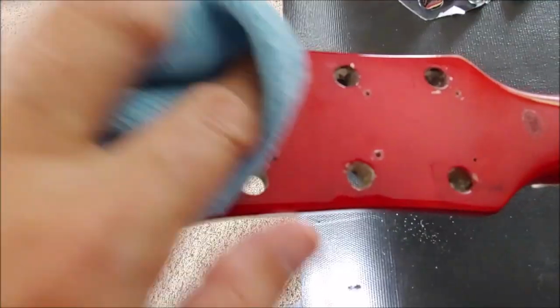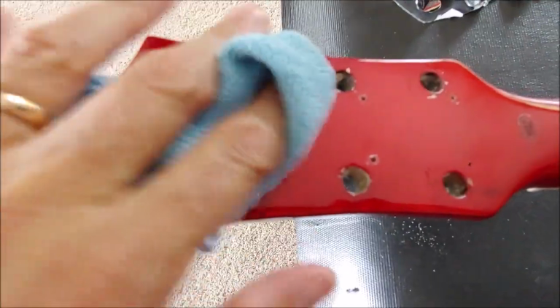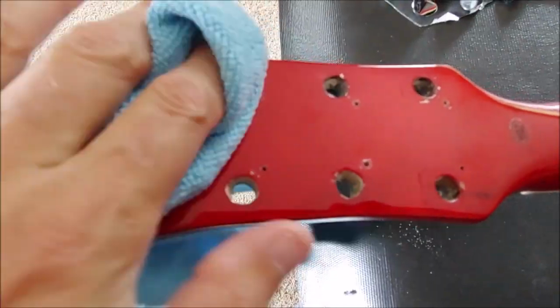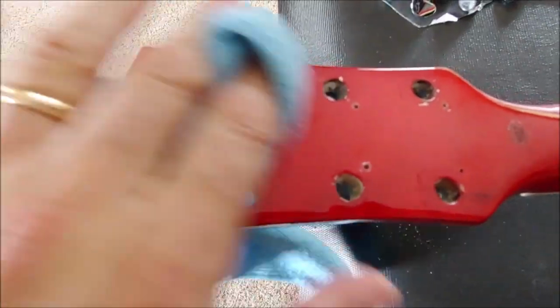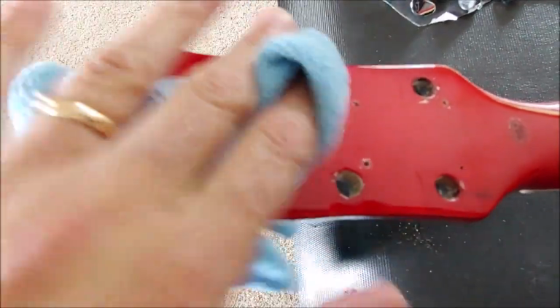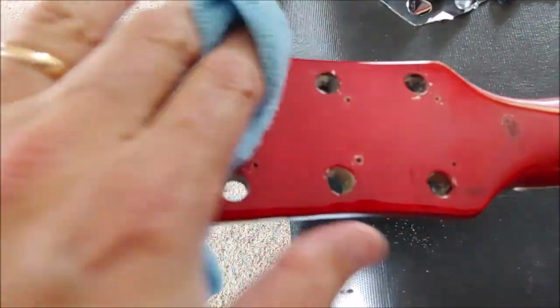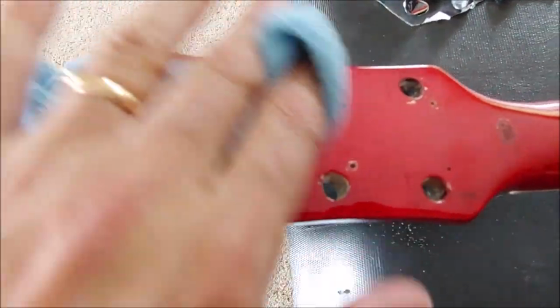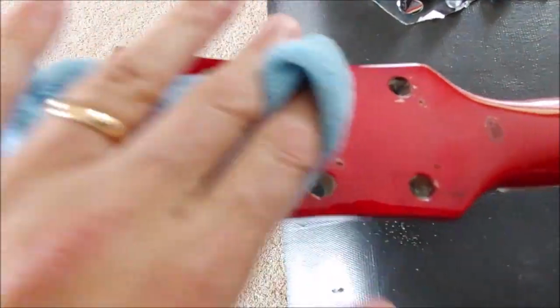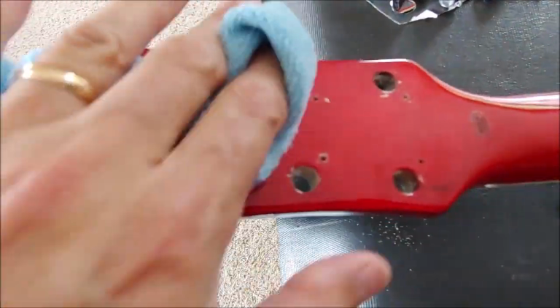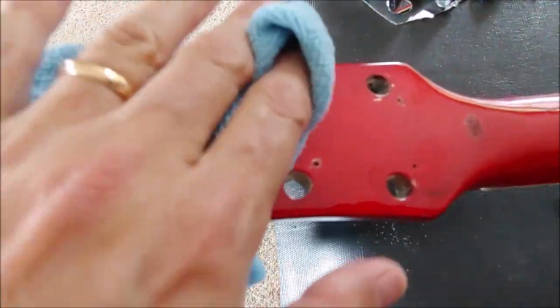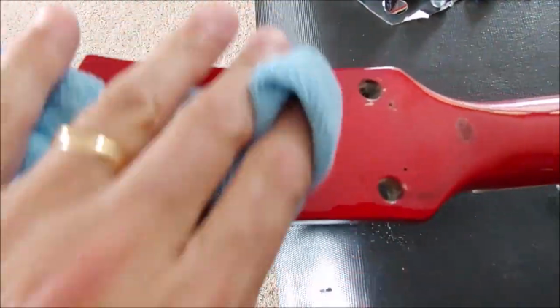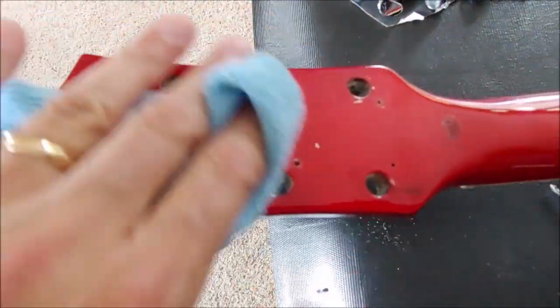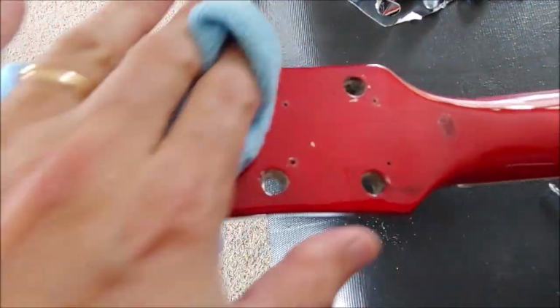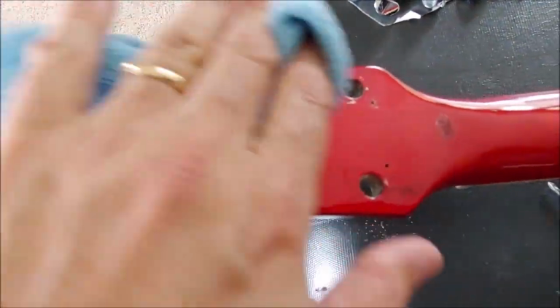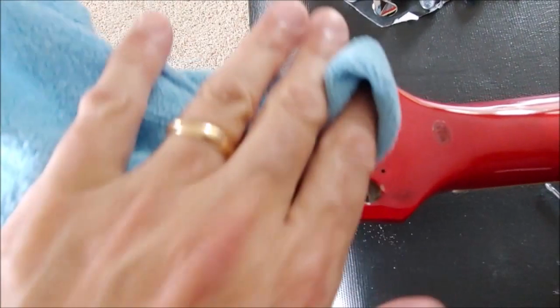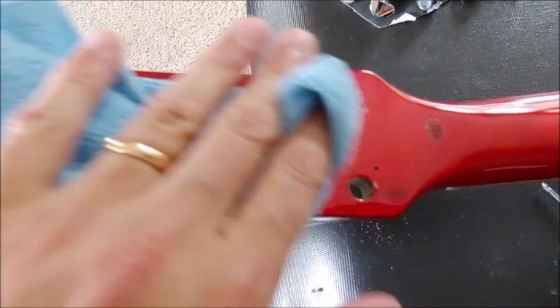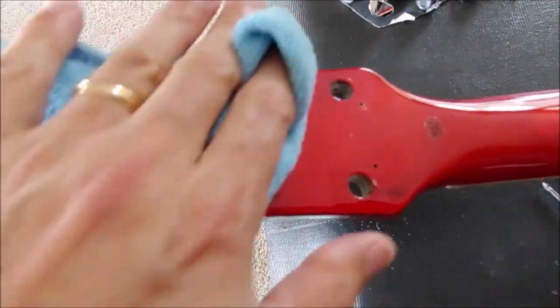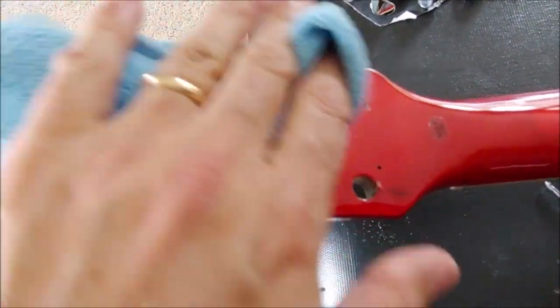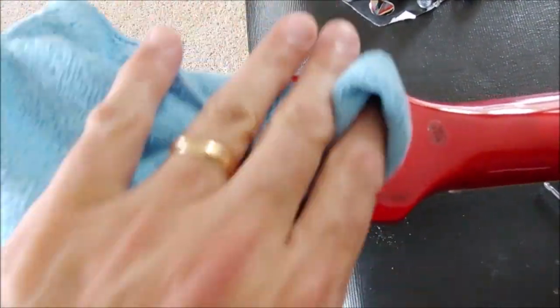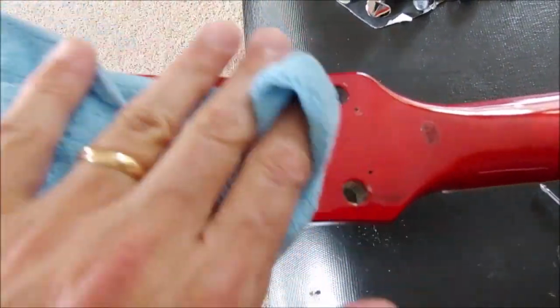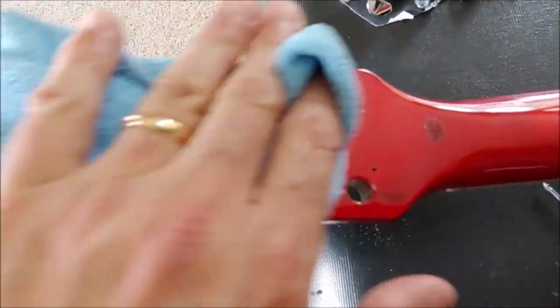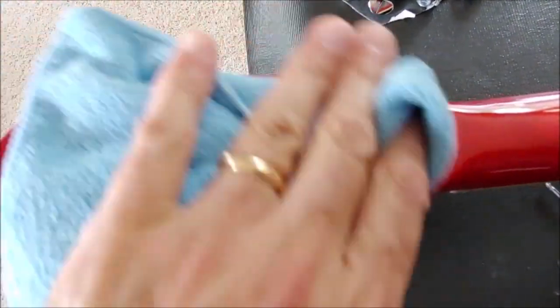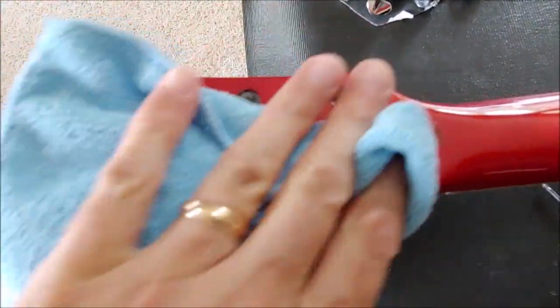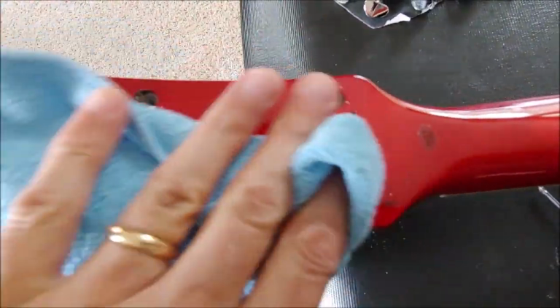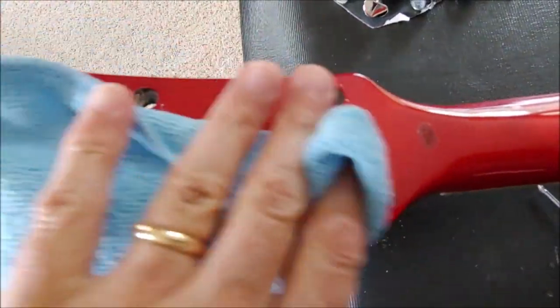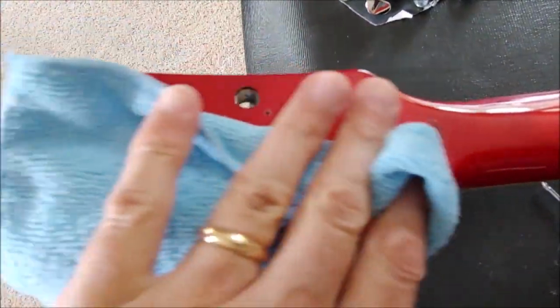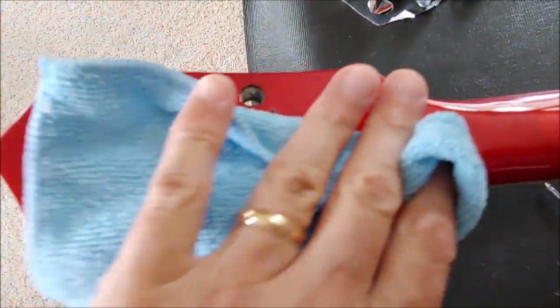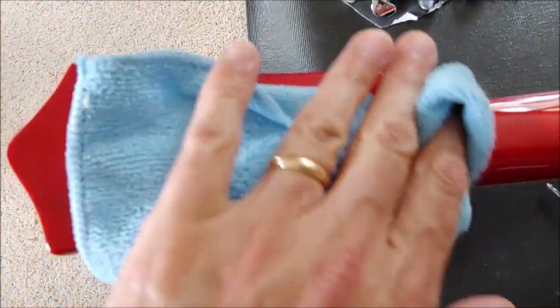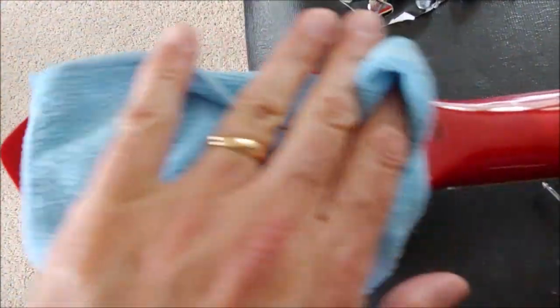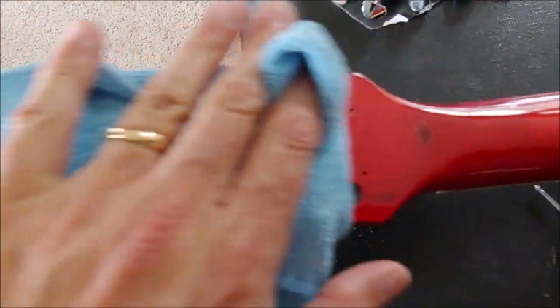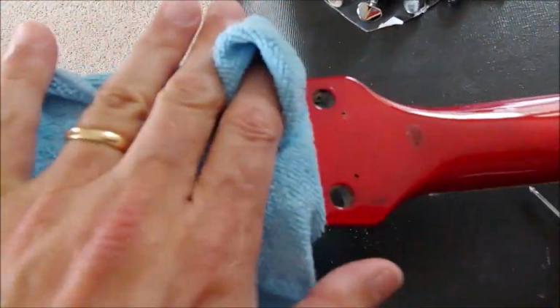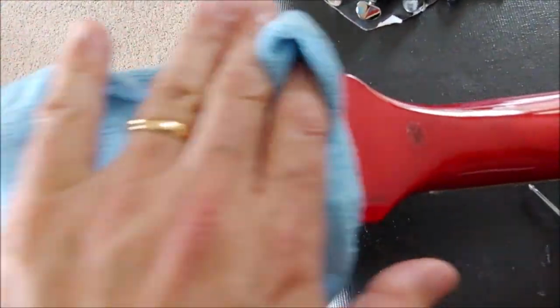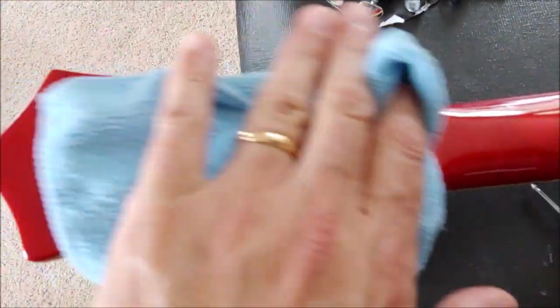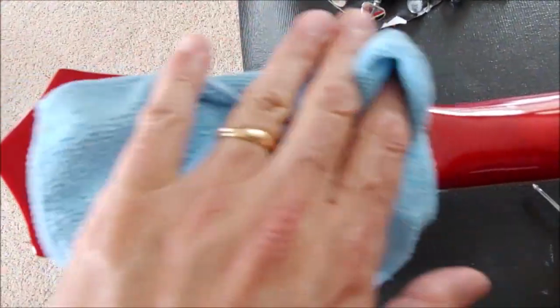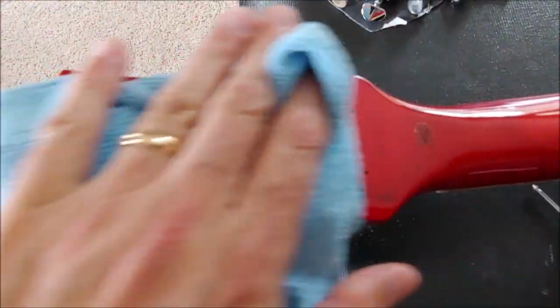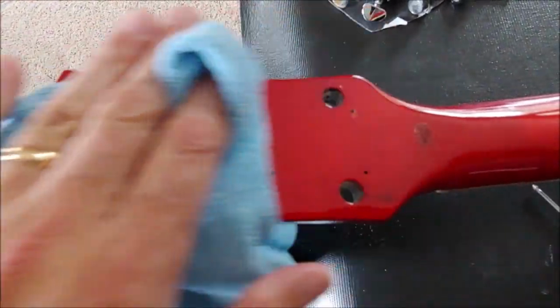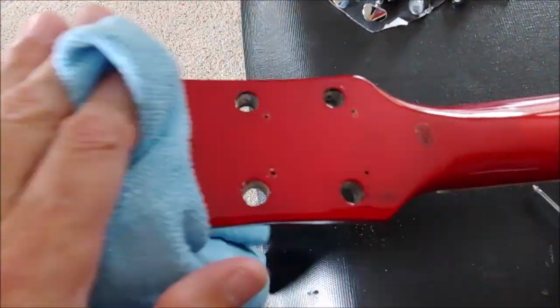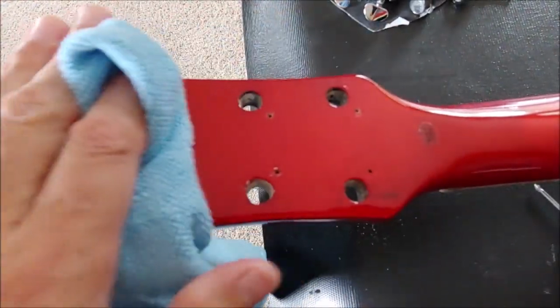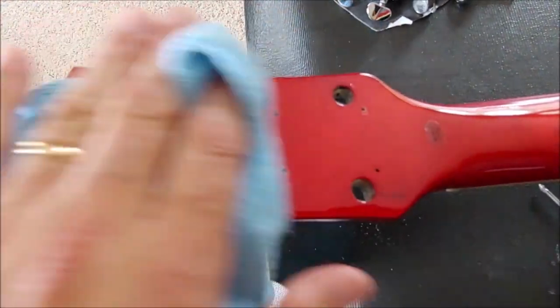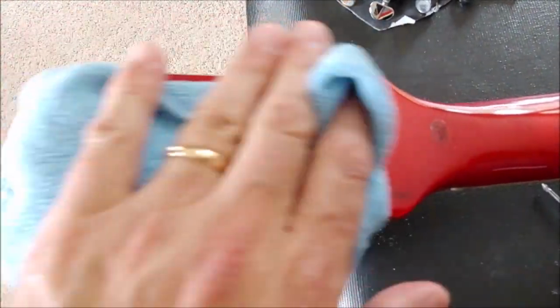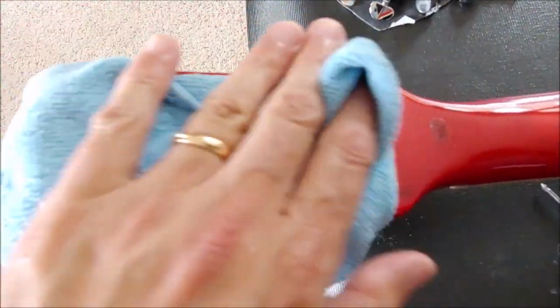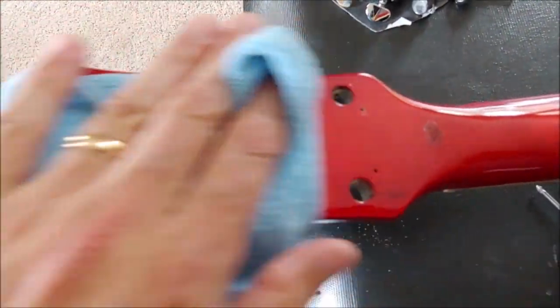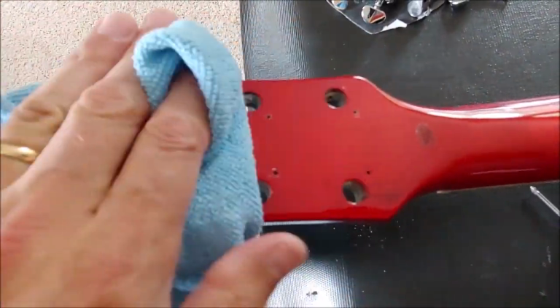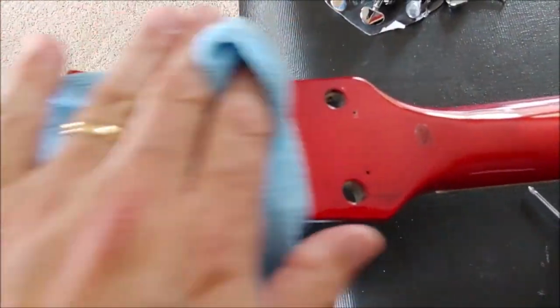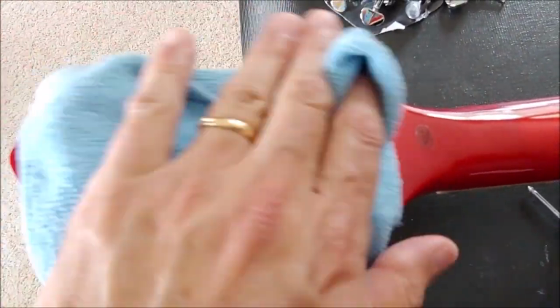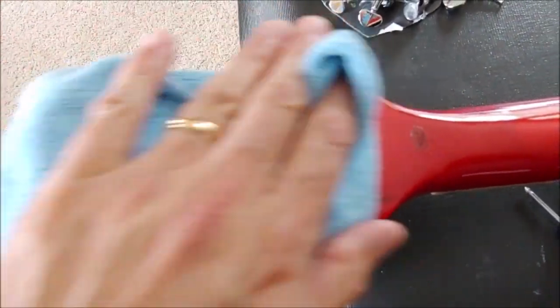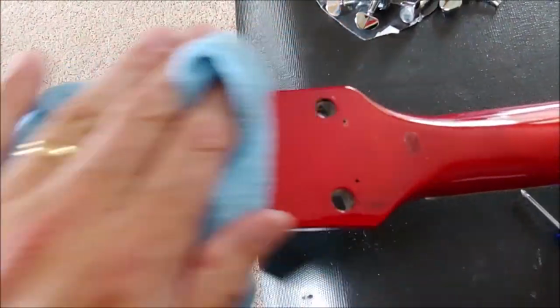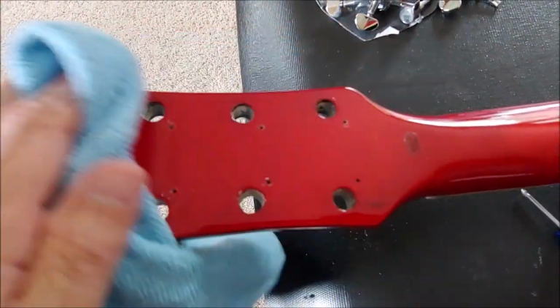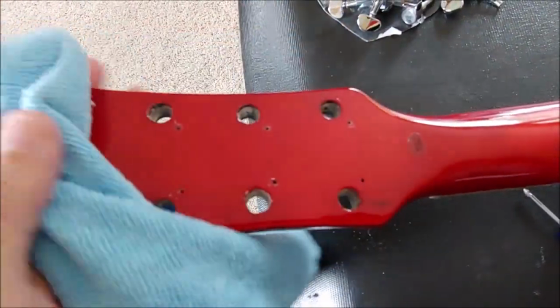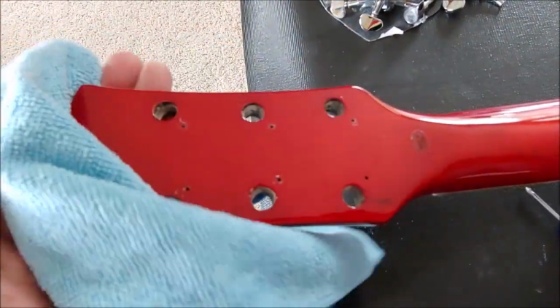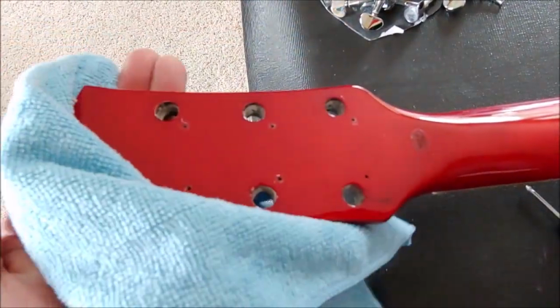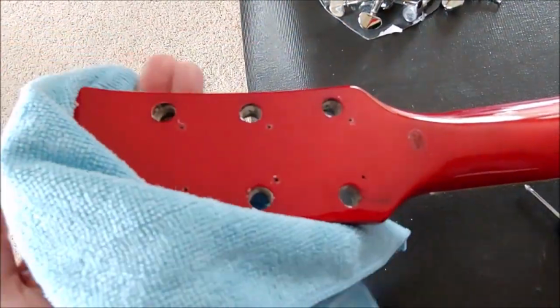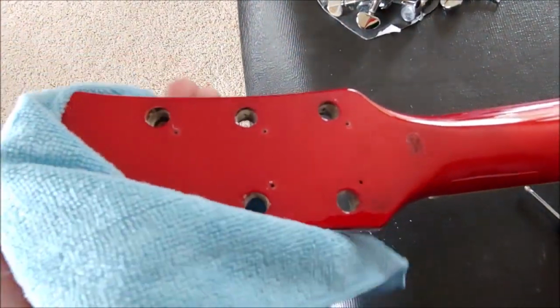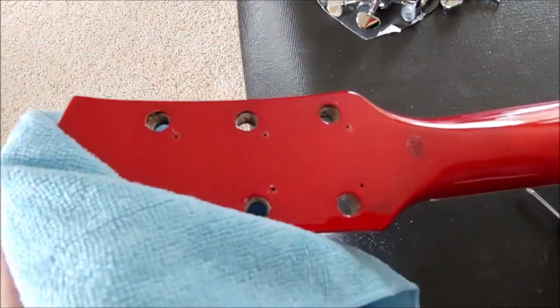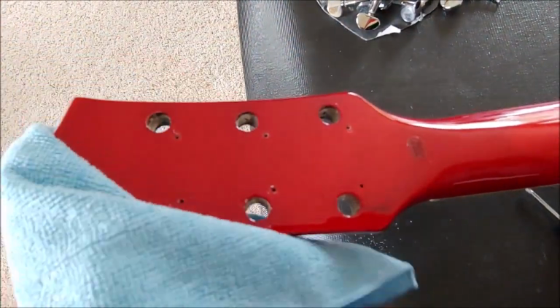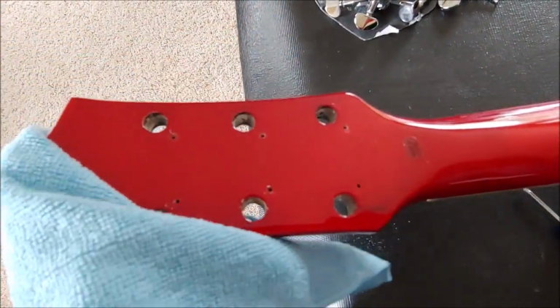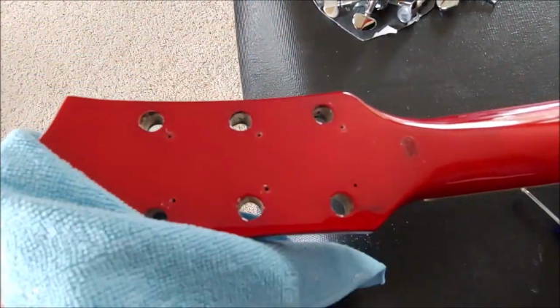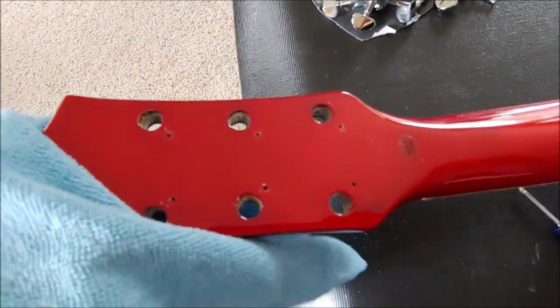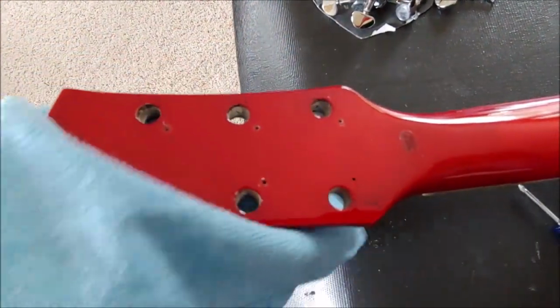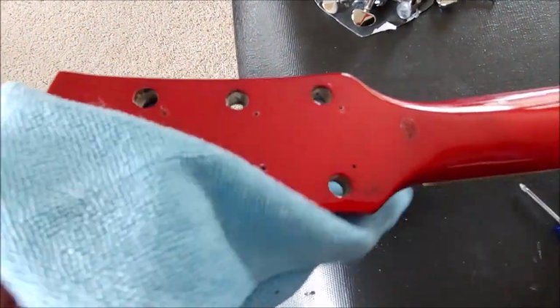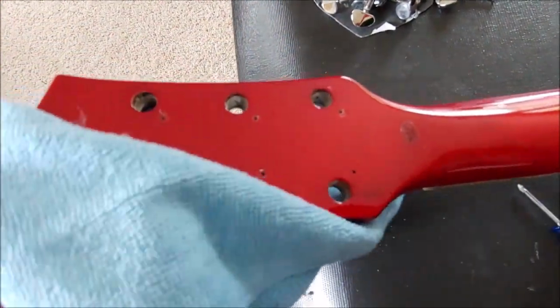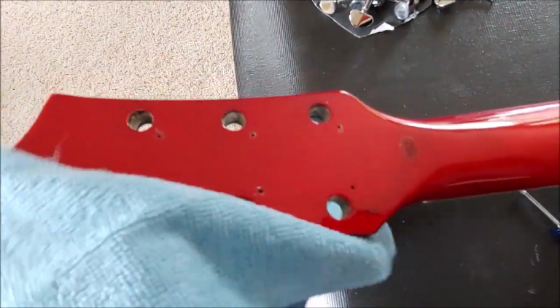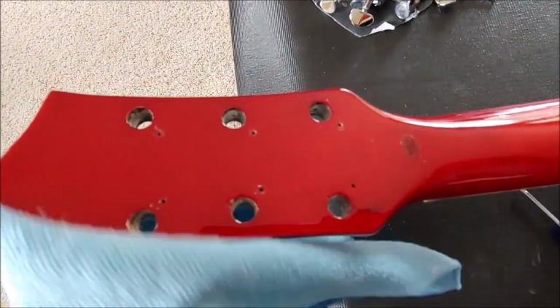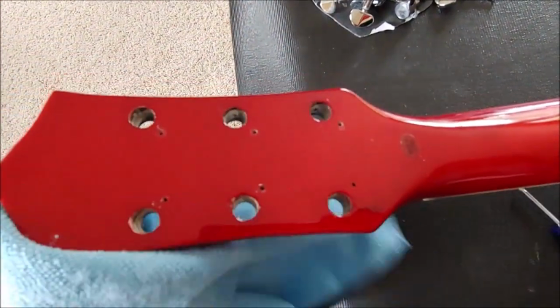Whenever I have a chance where things are apart, I like to just wipe down the surfaces.